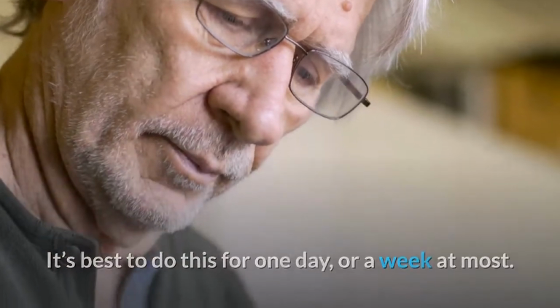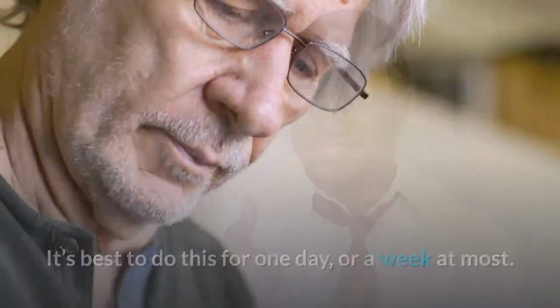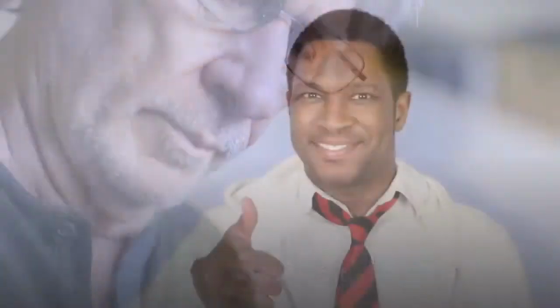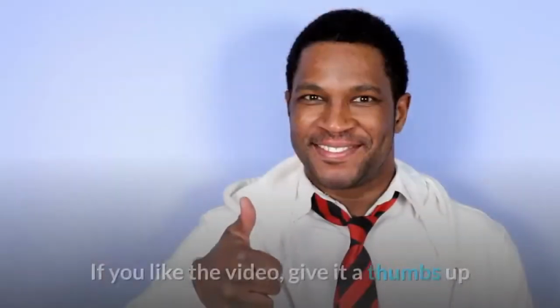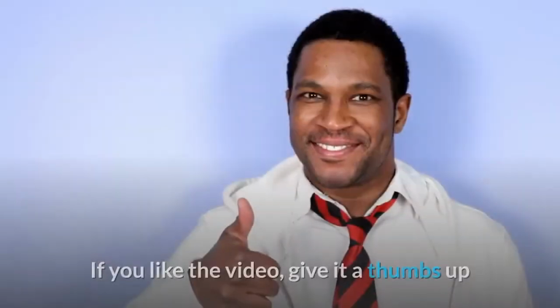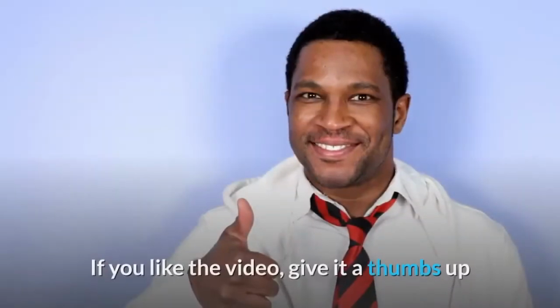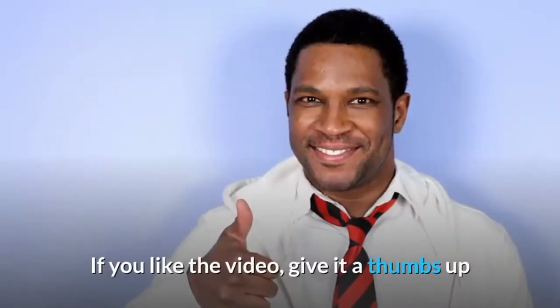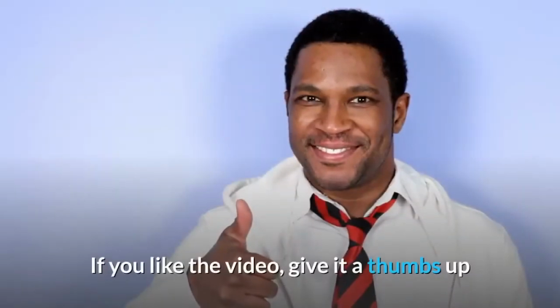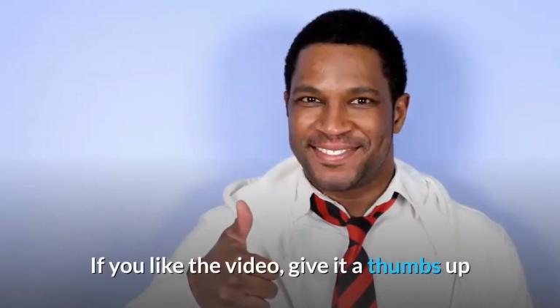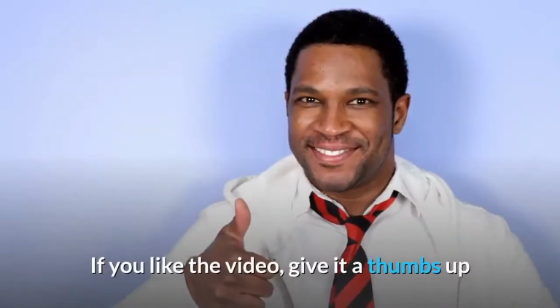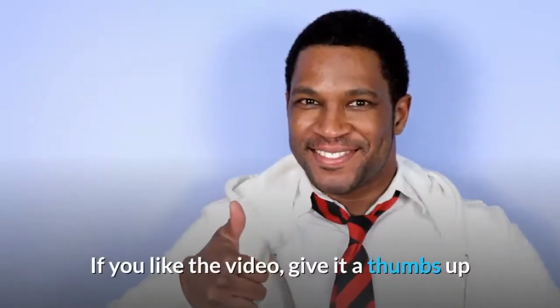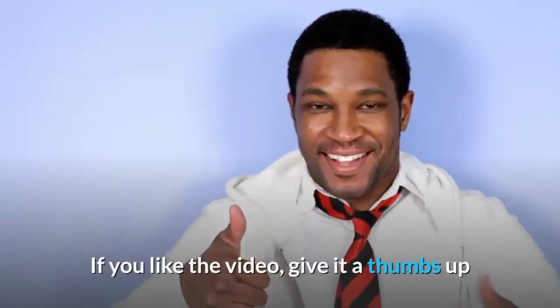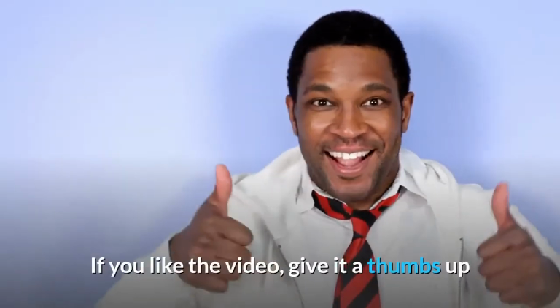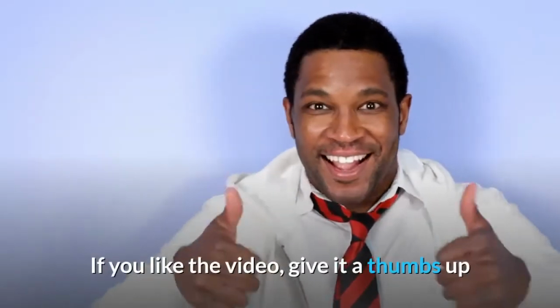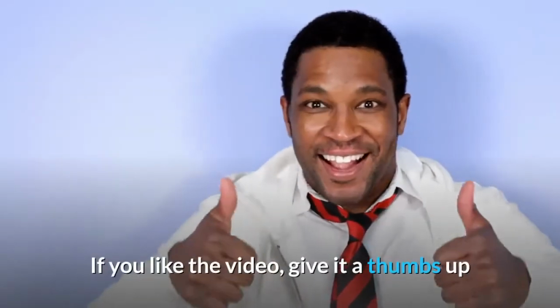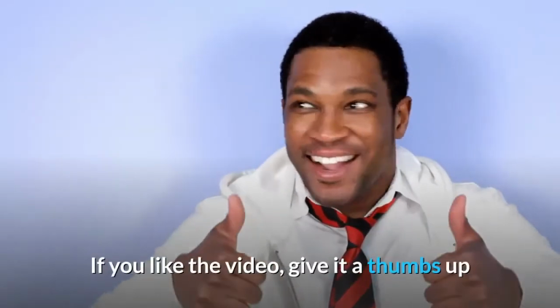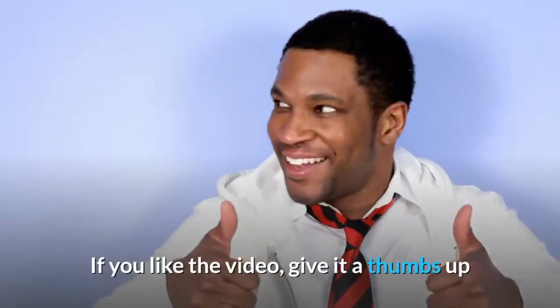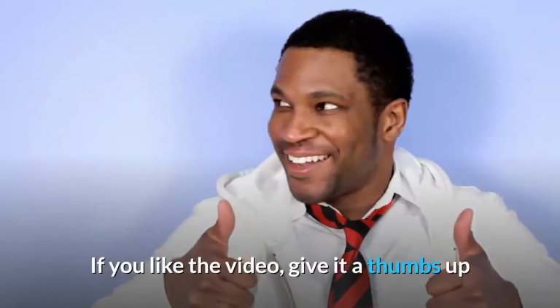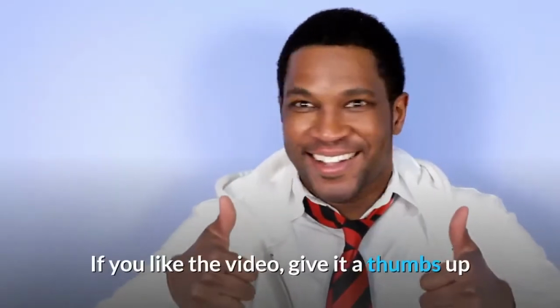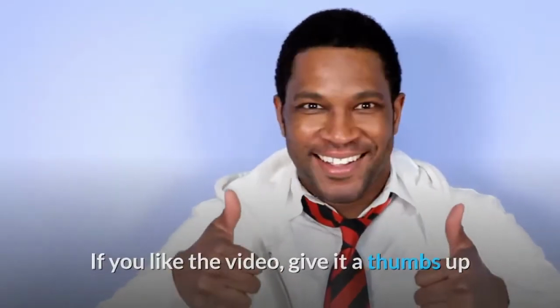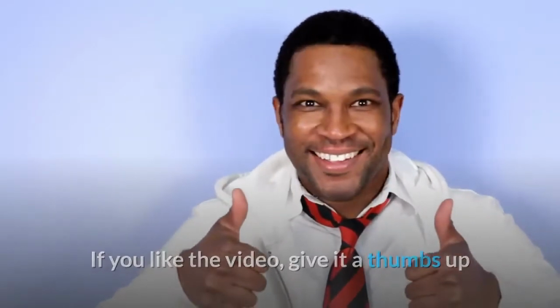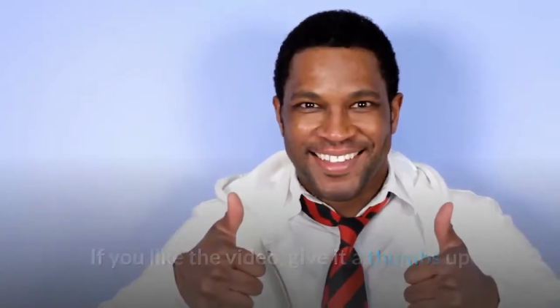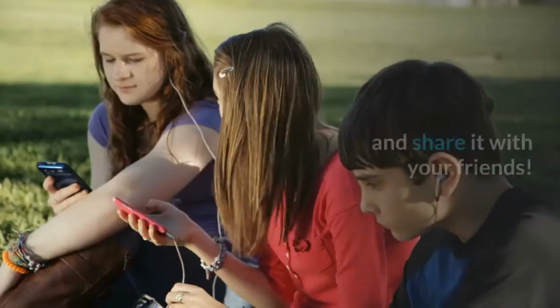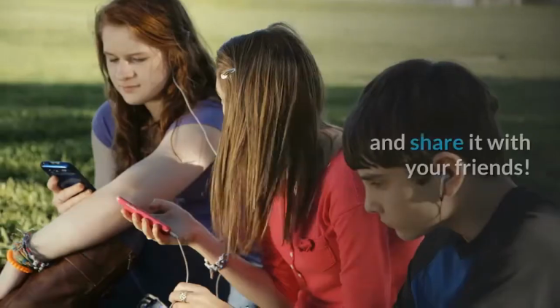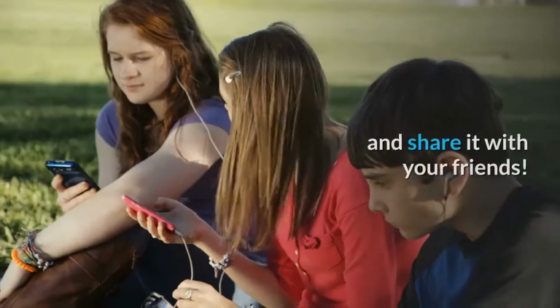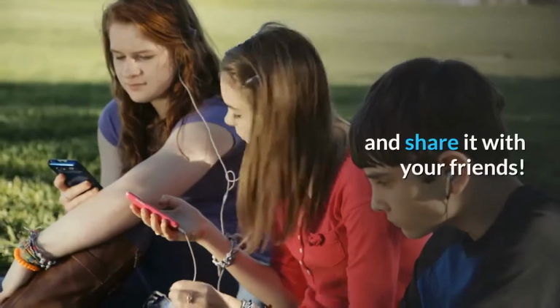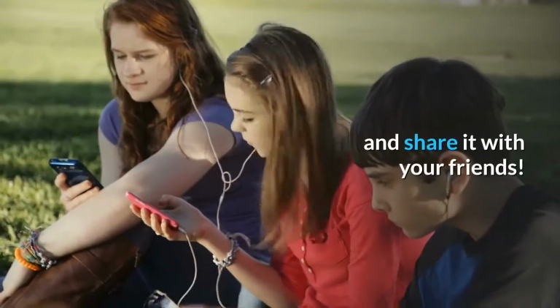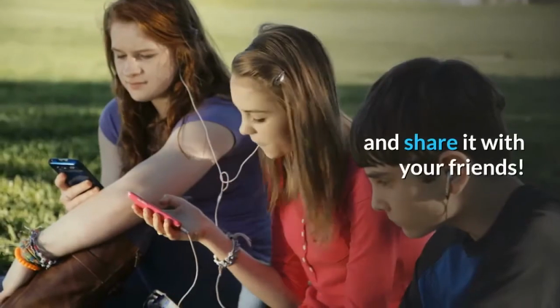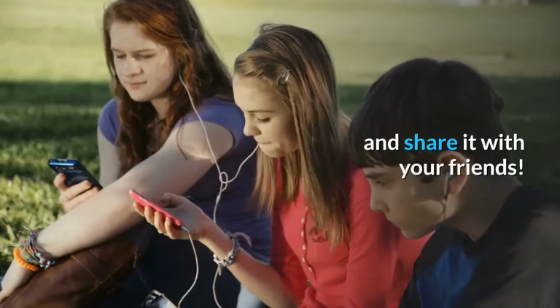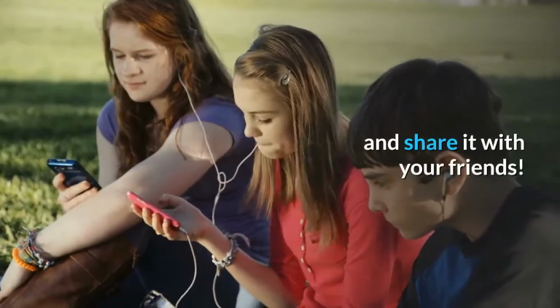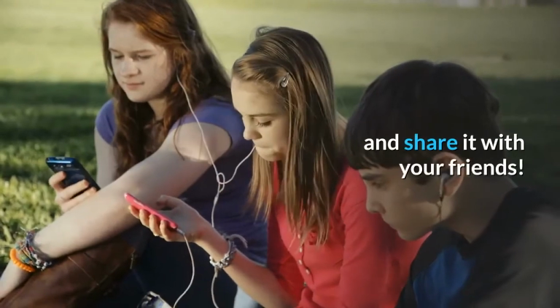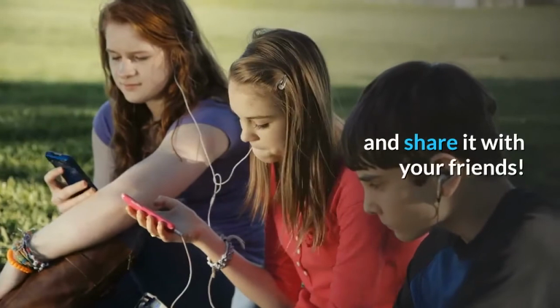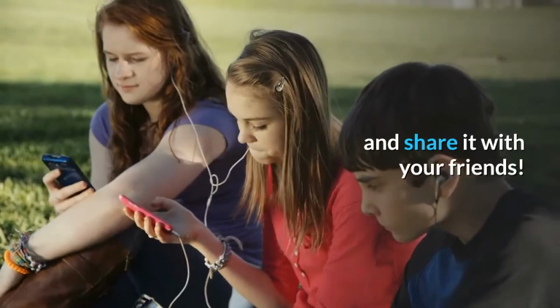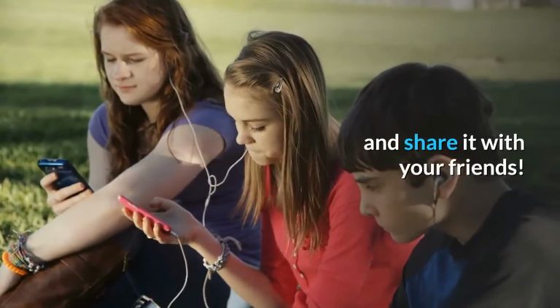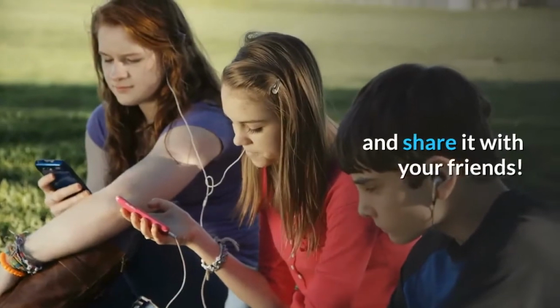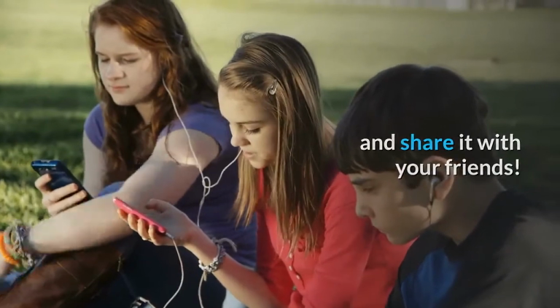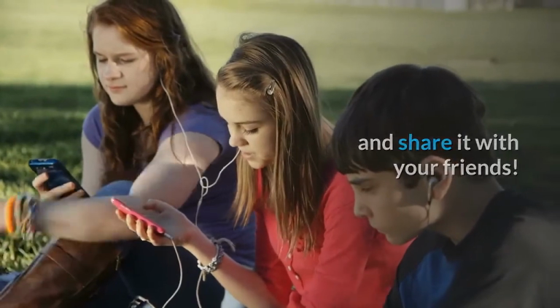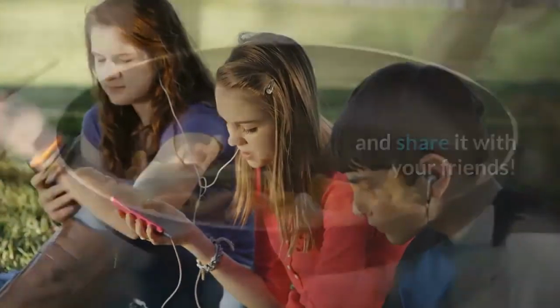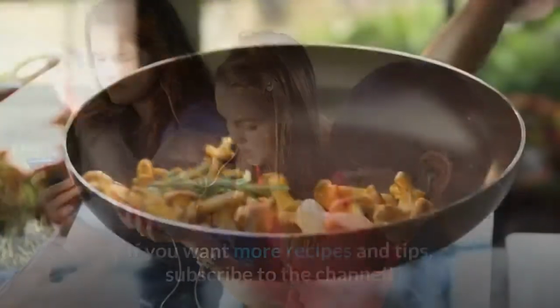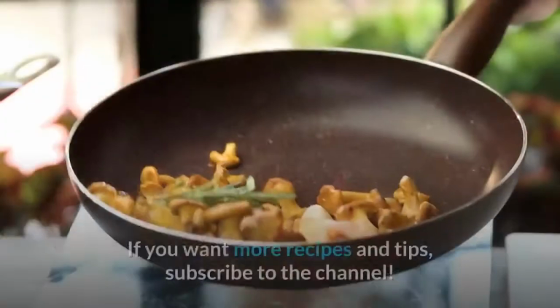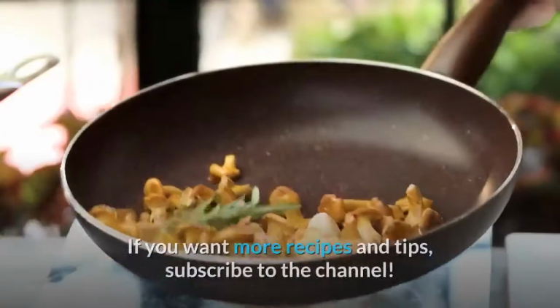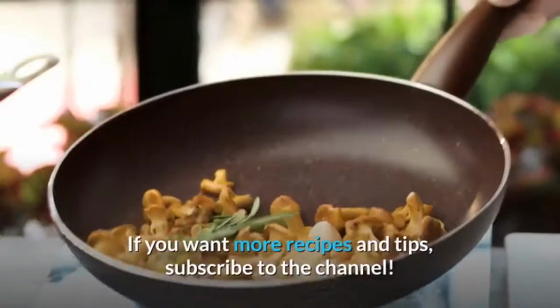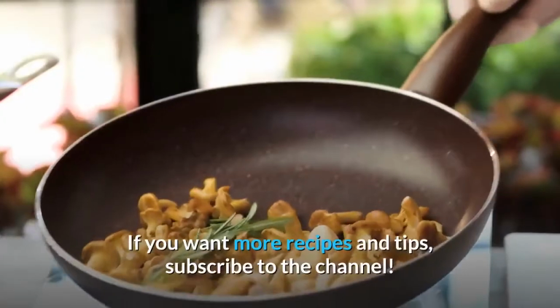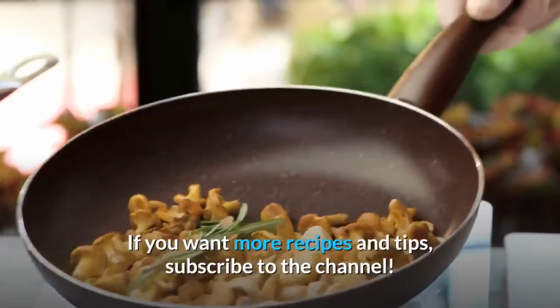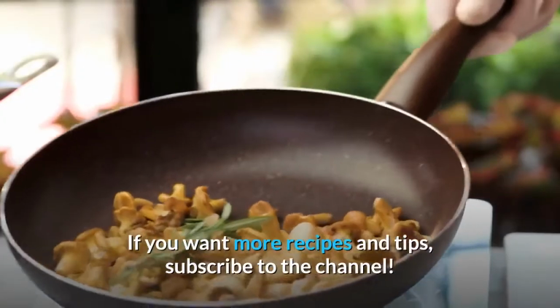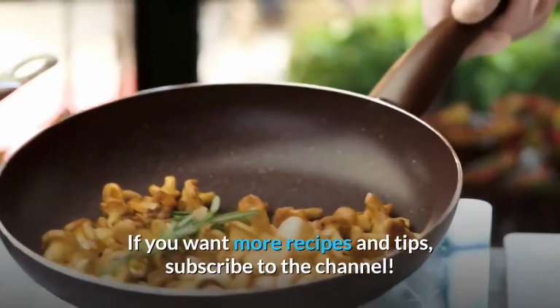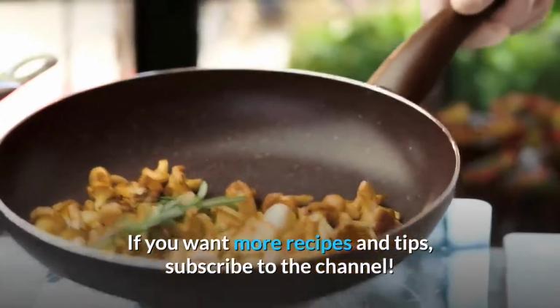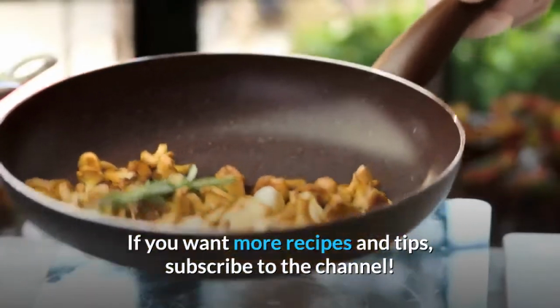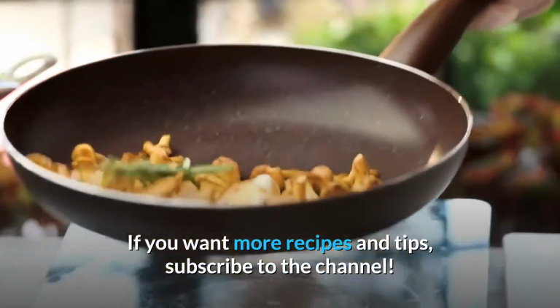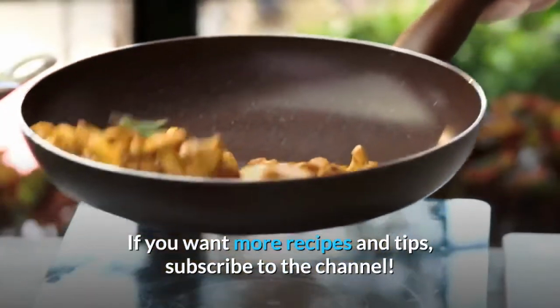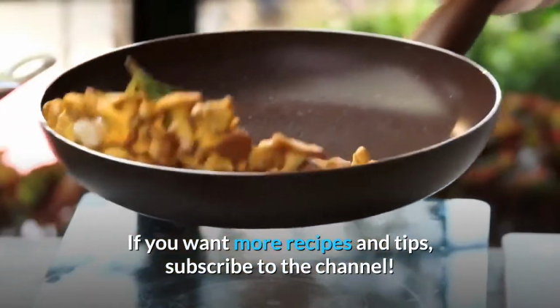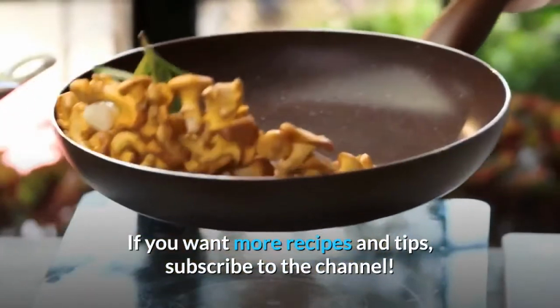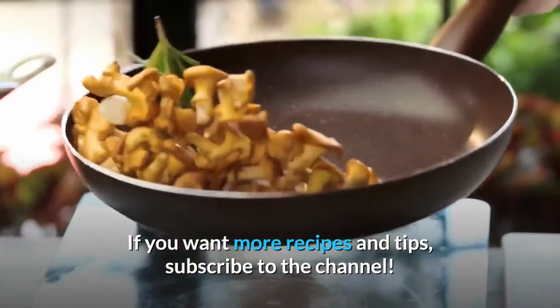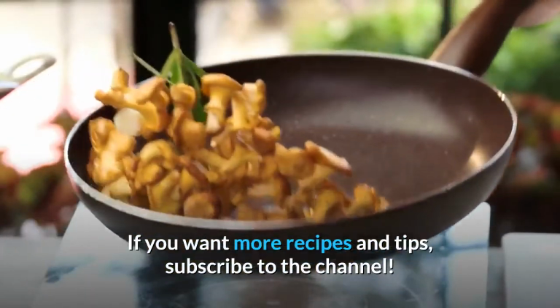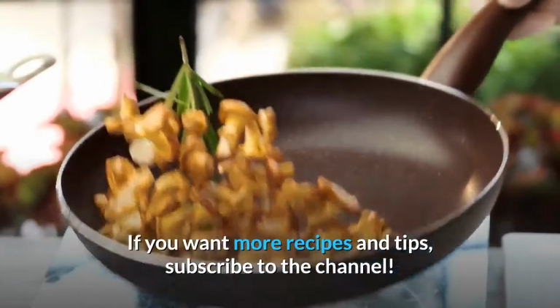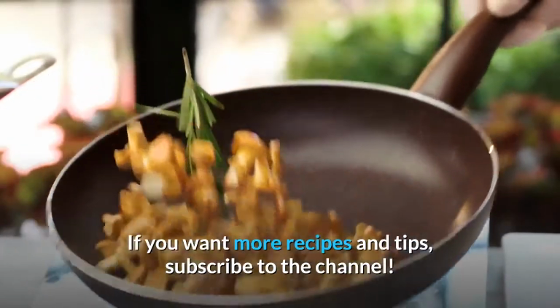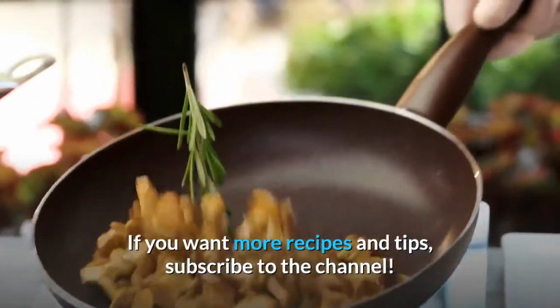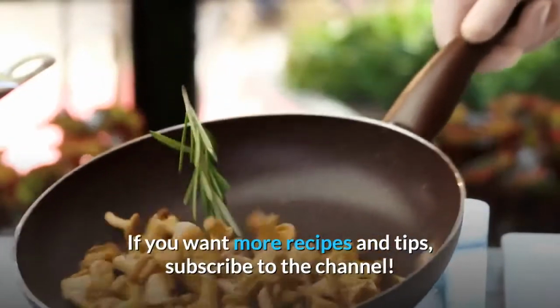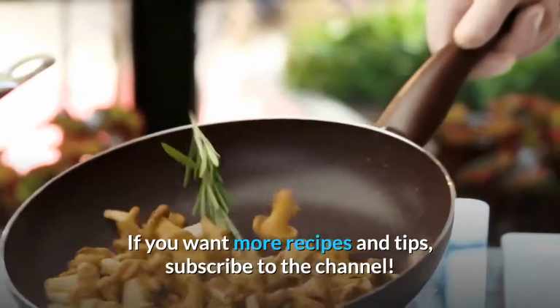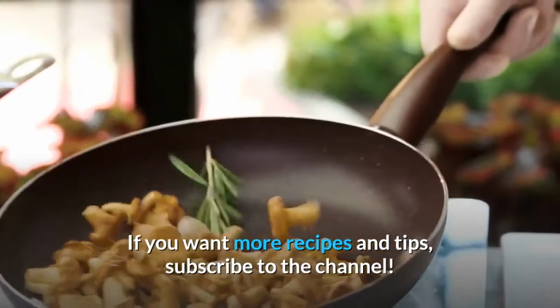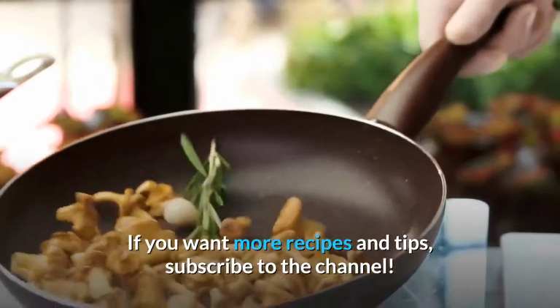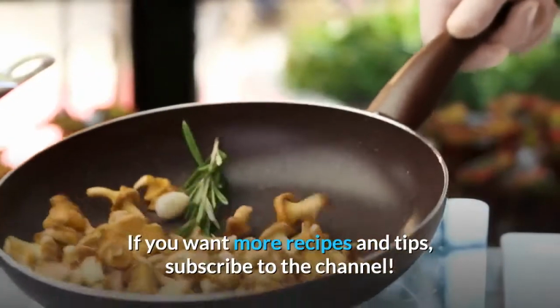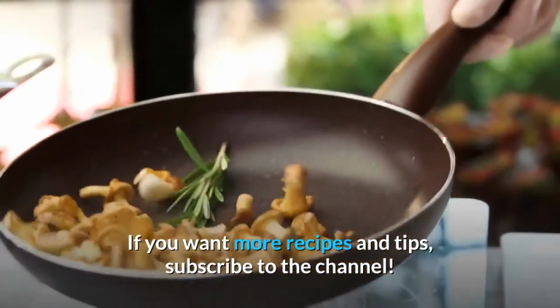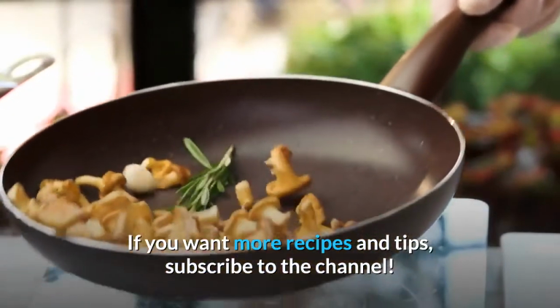If you like the video, give it a thumbs up and share it with your friends. If you want more recipes and tips, subscribe to the channel.